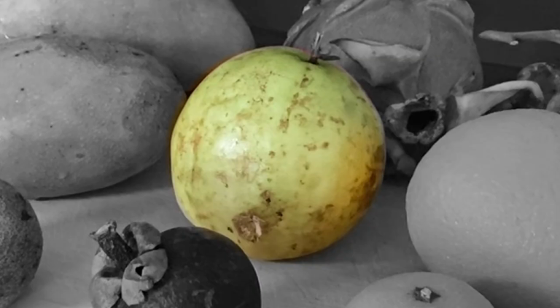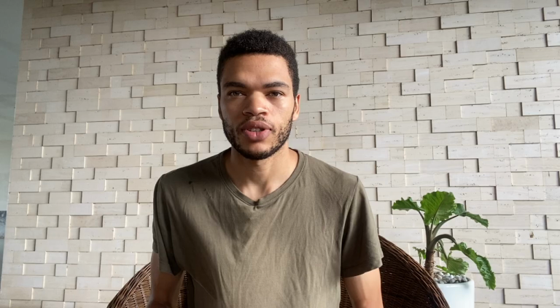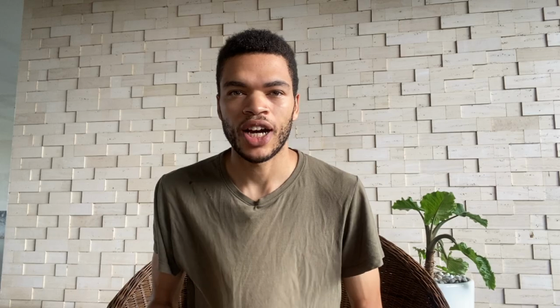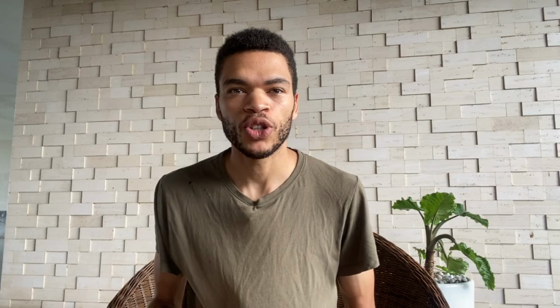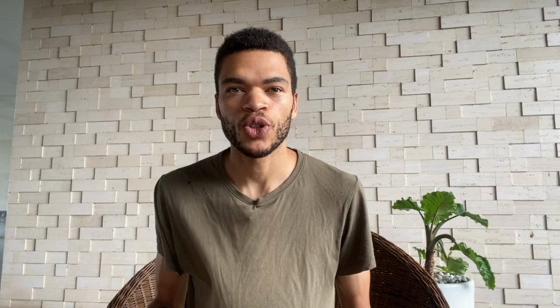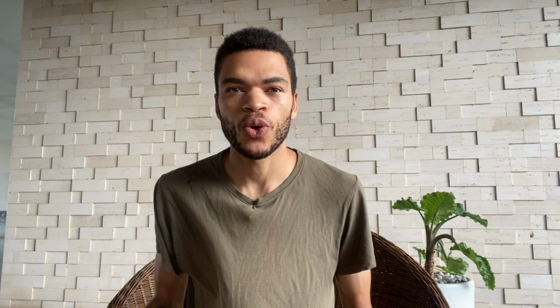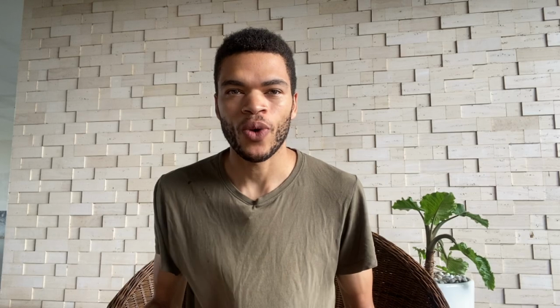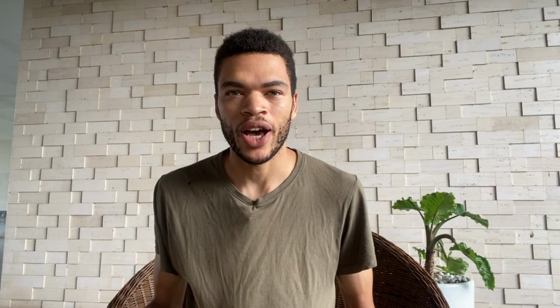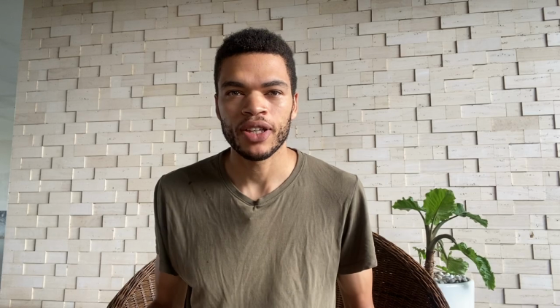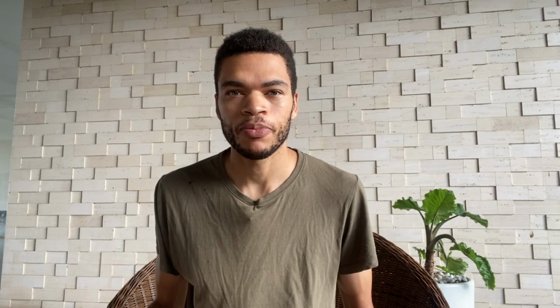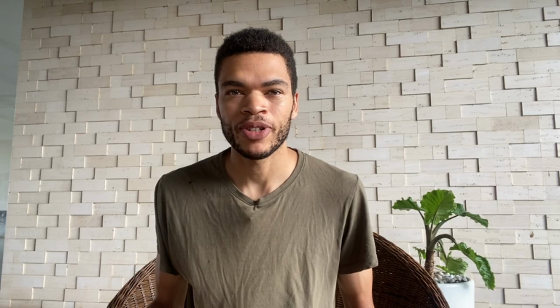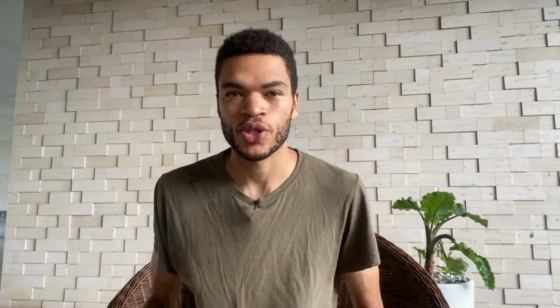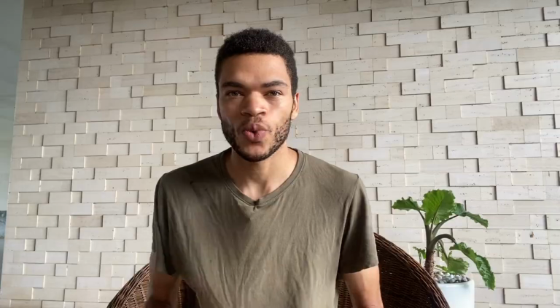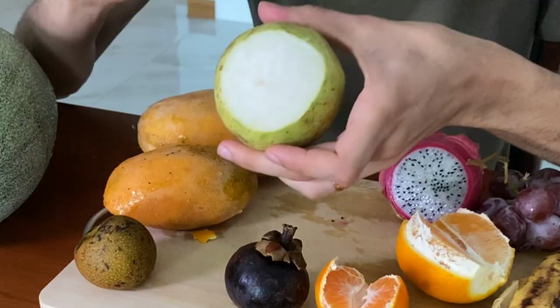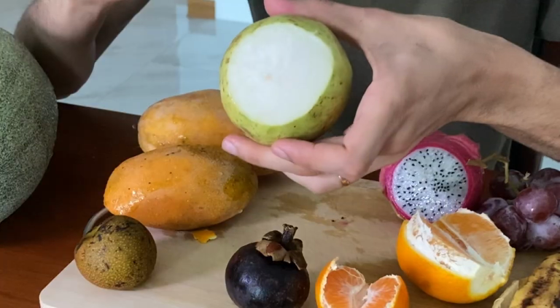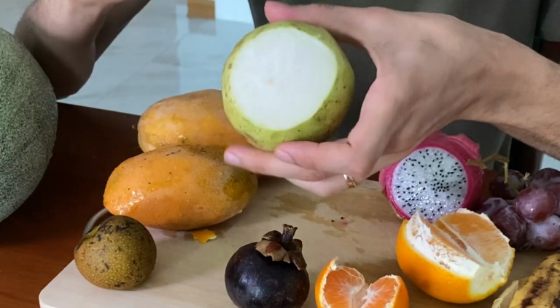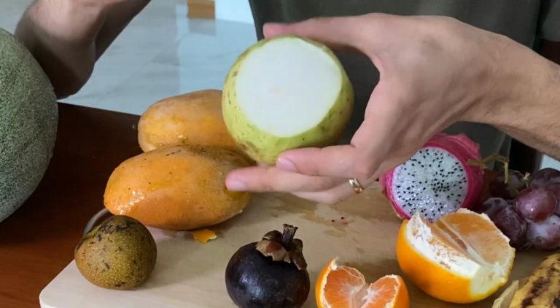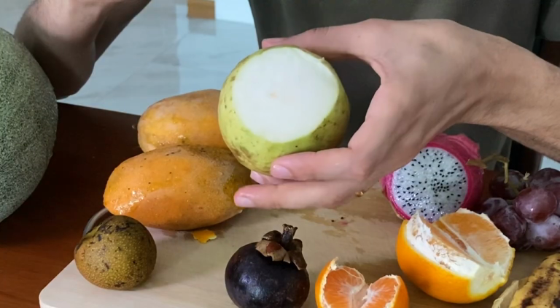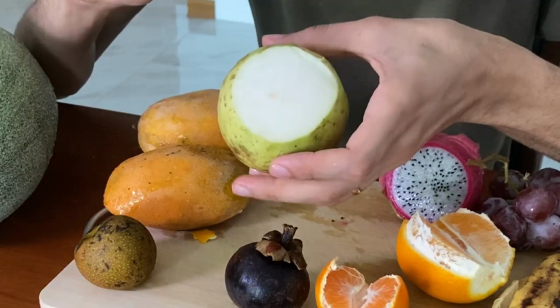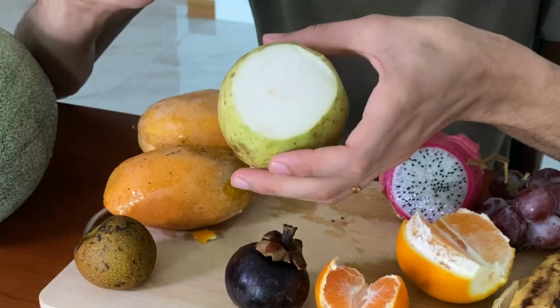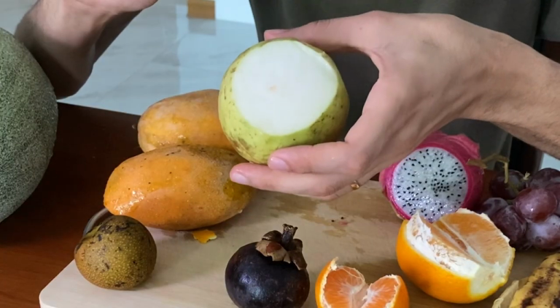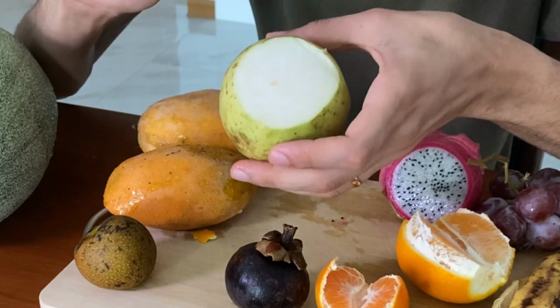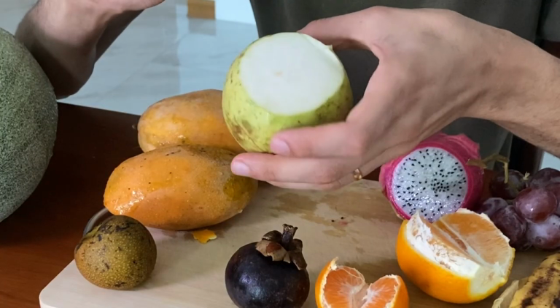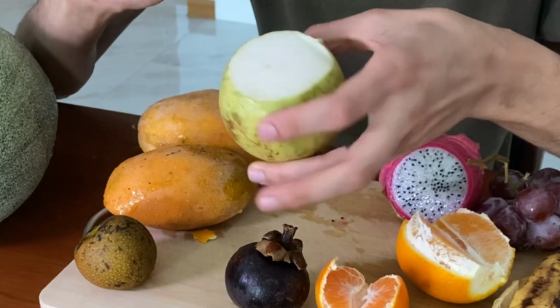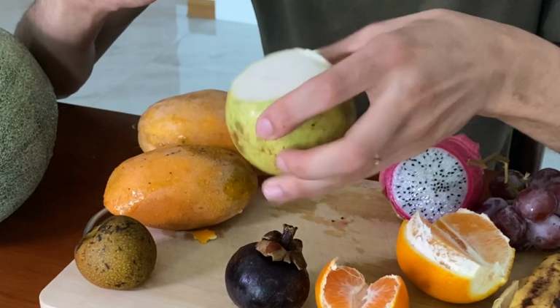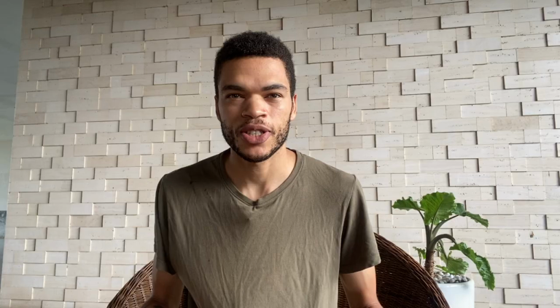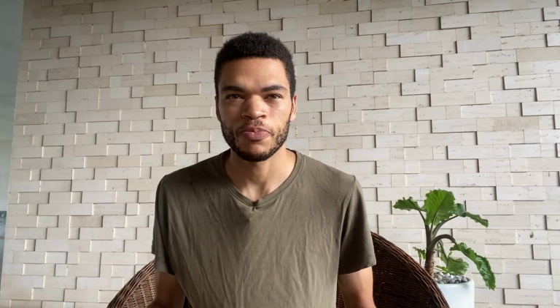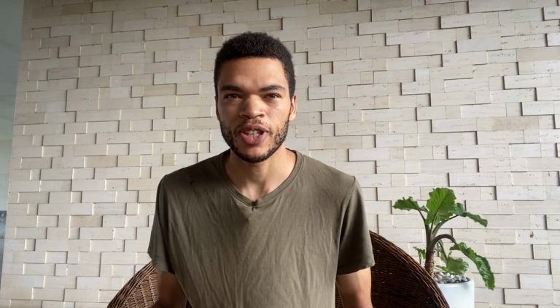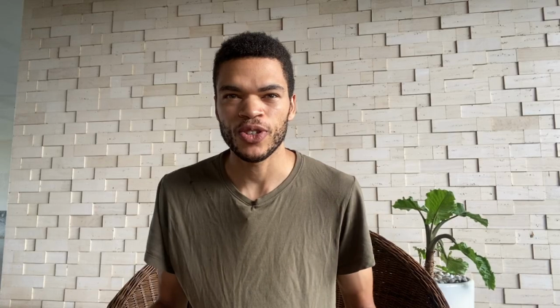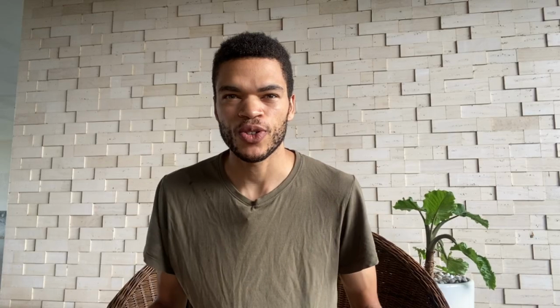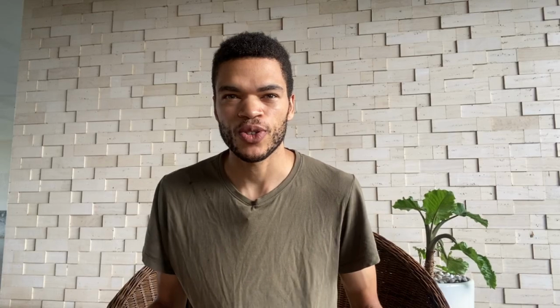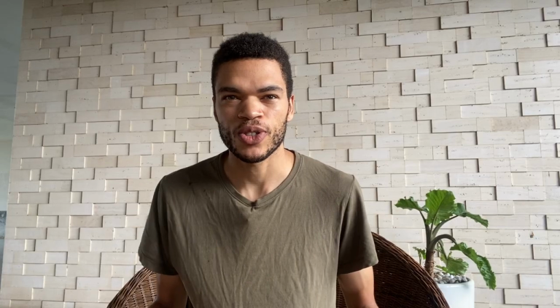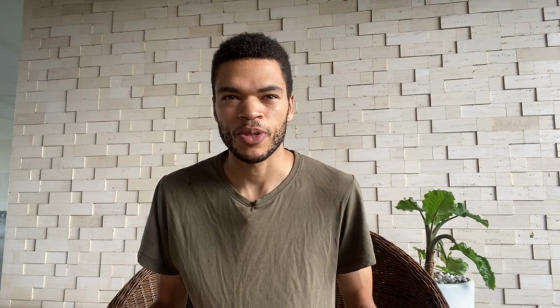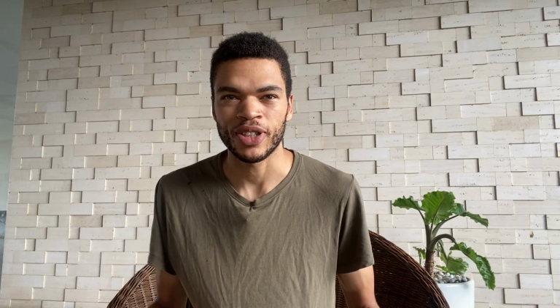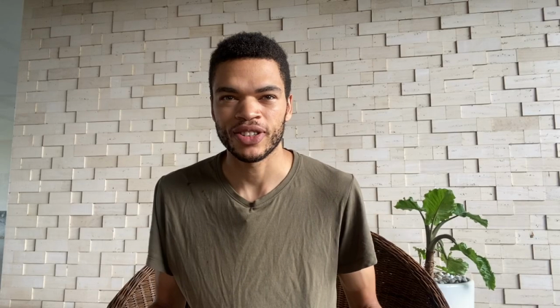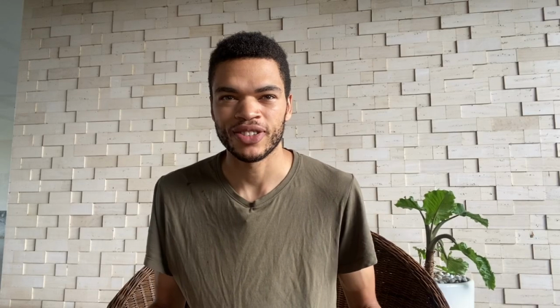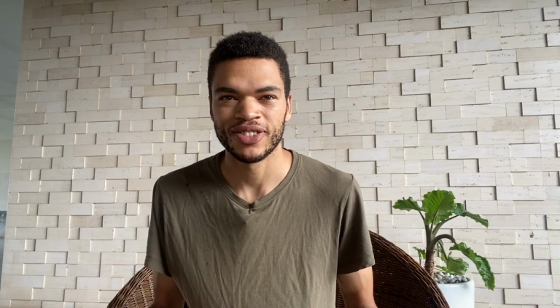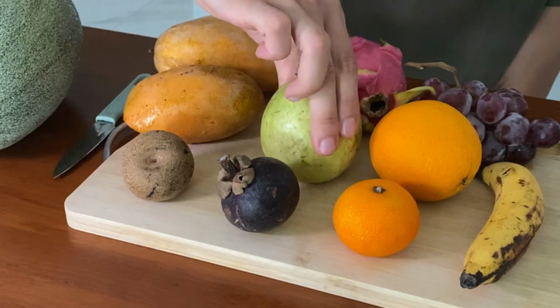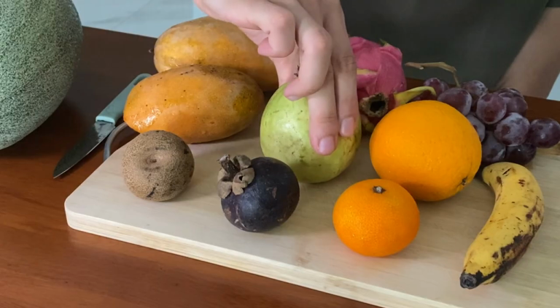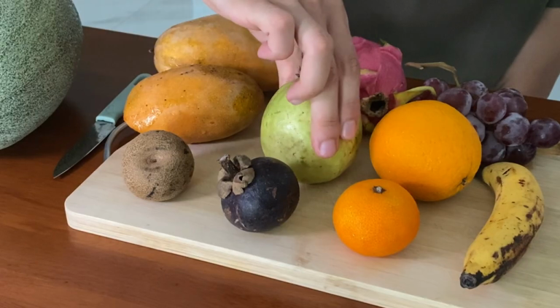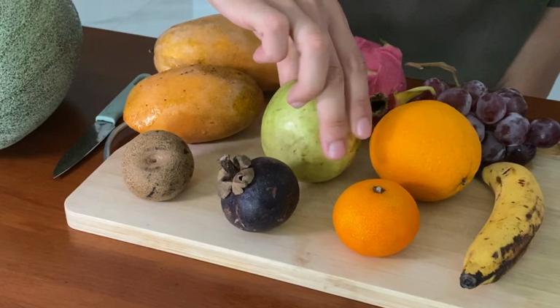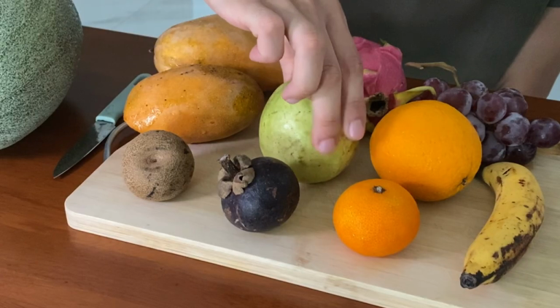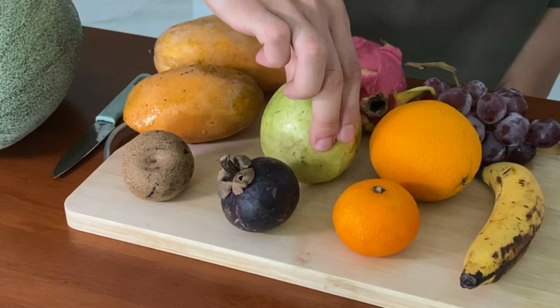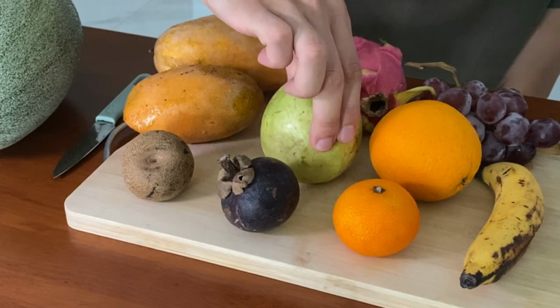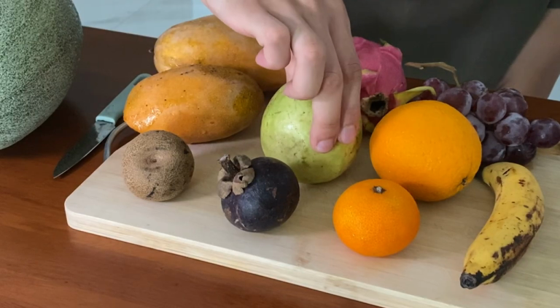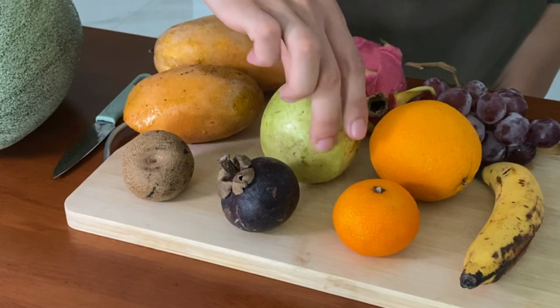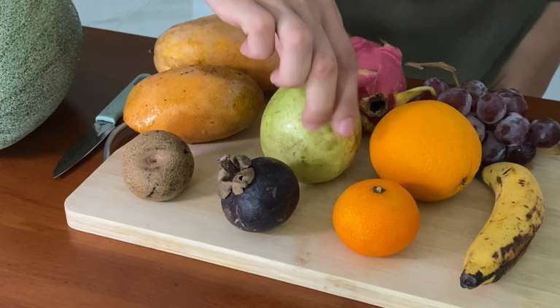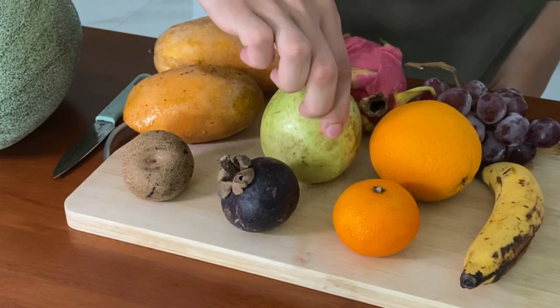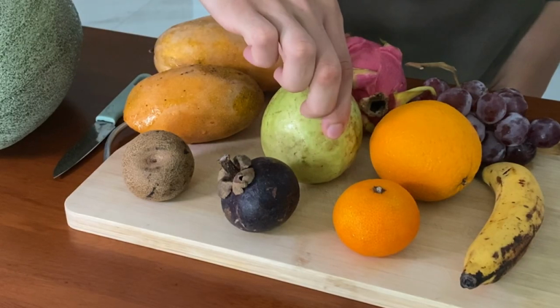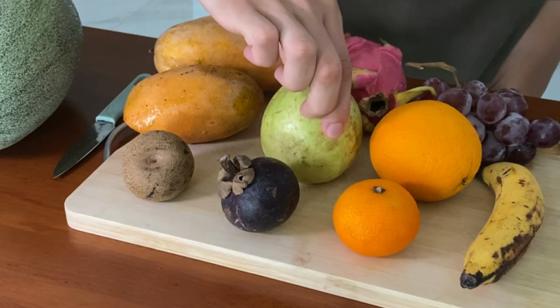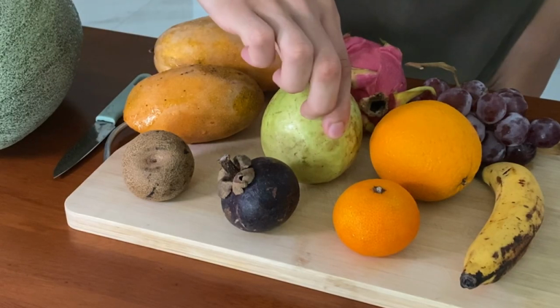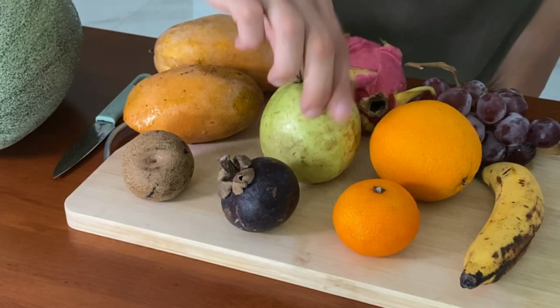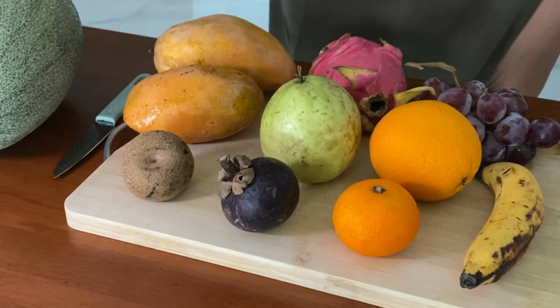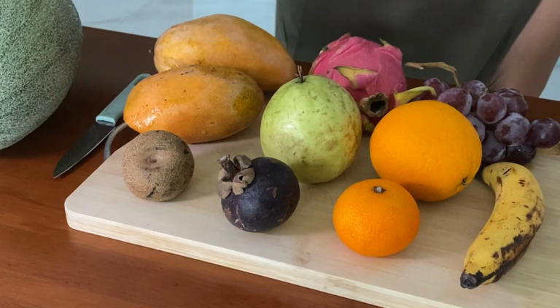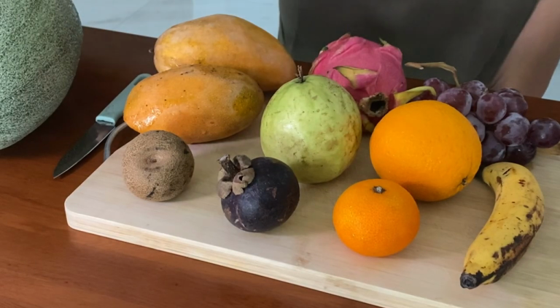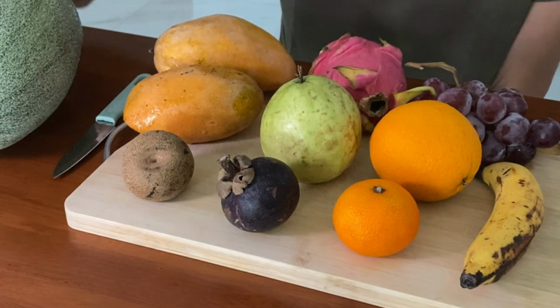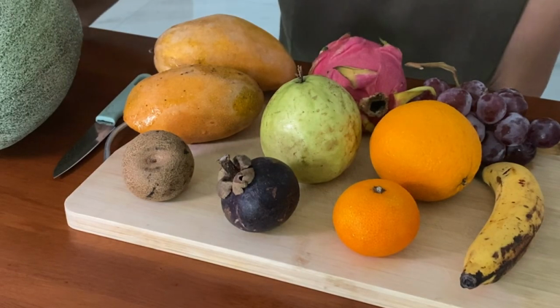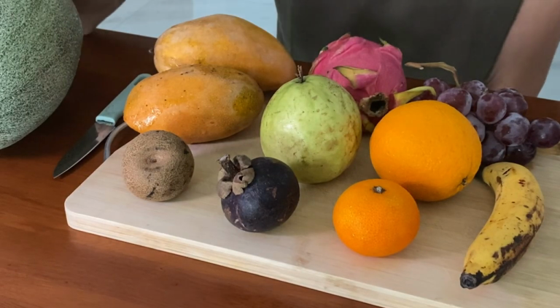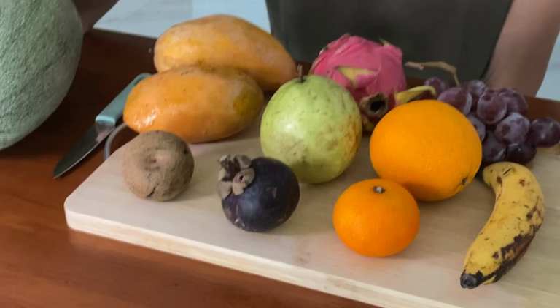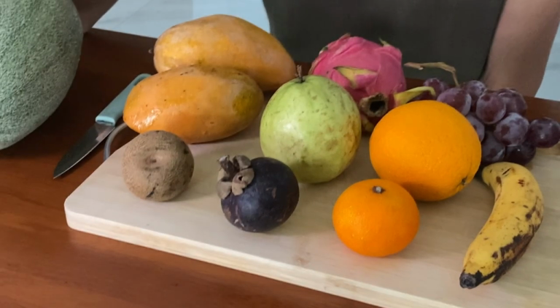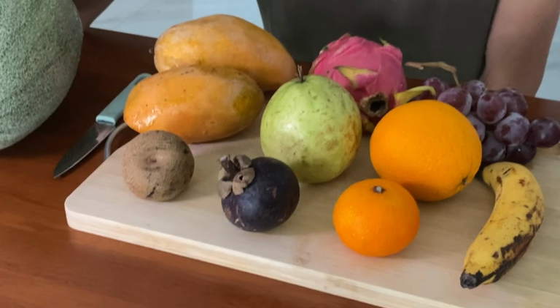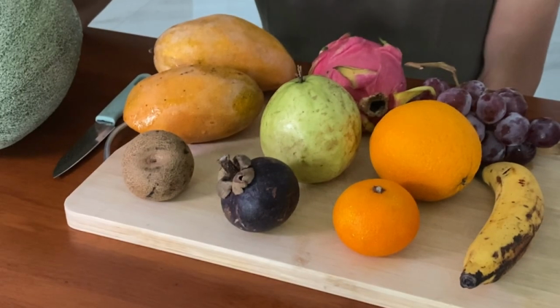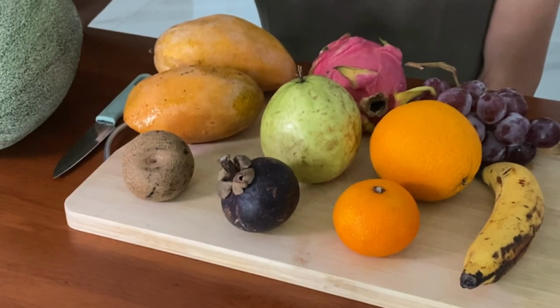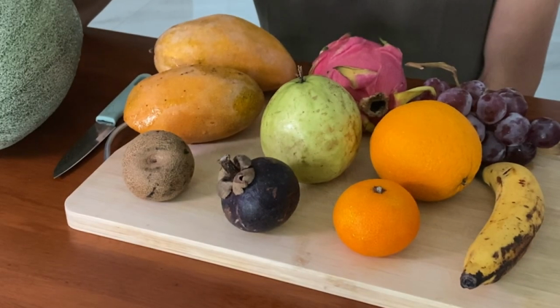I don't know why, but it's white inside. Usually it's pink or something. I think it's not really ready to eat, but I'm going to try it.